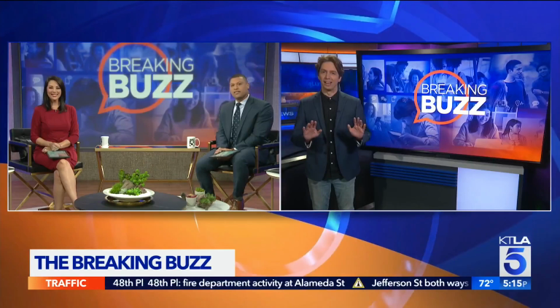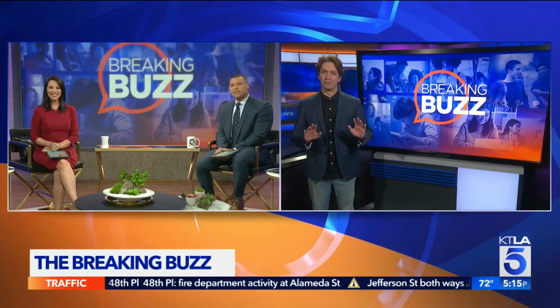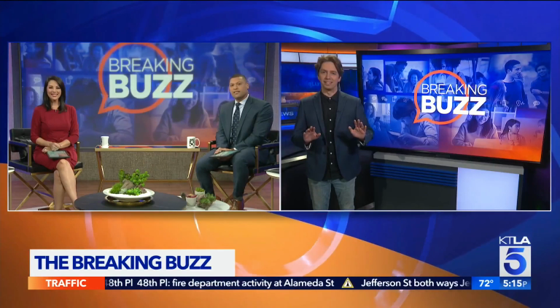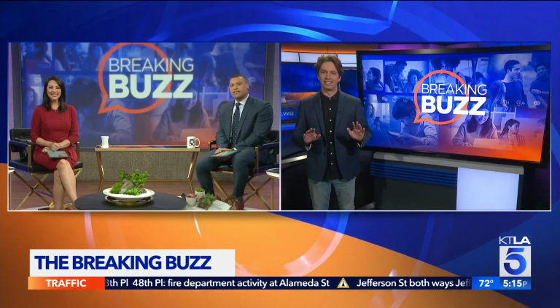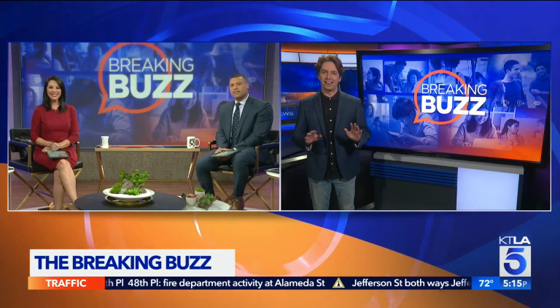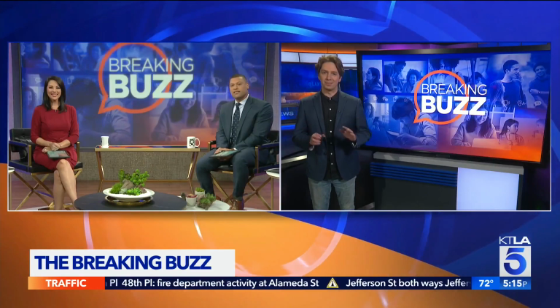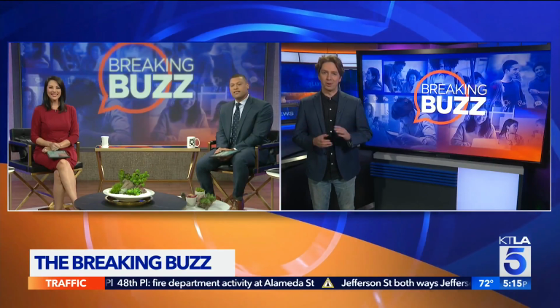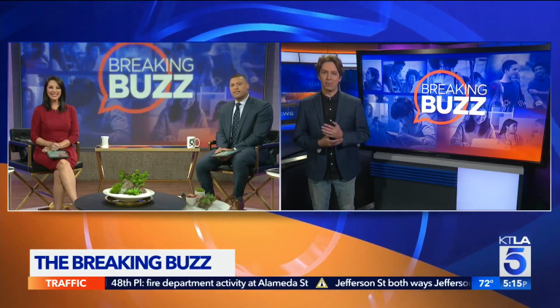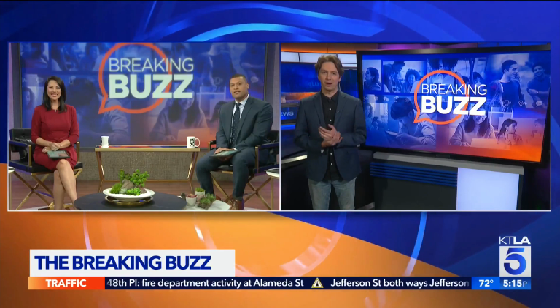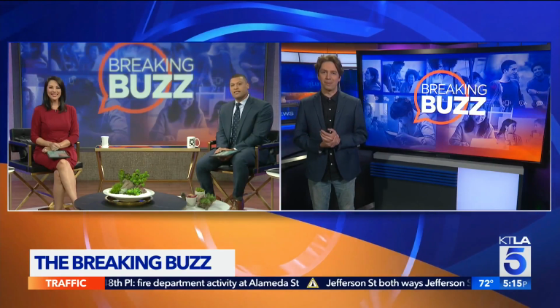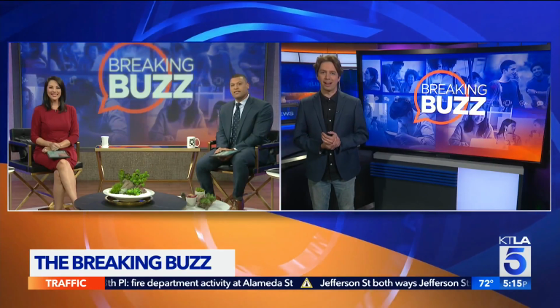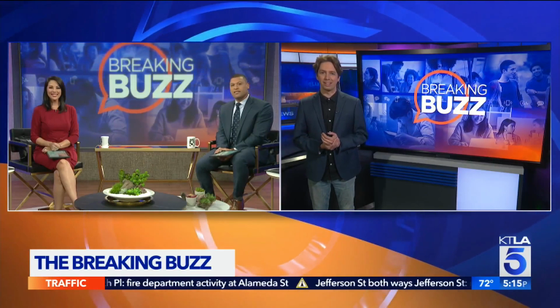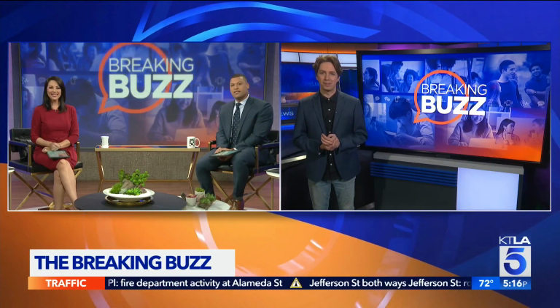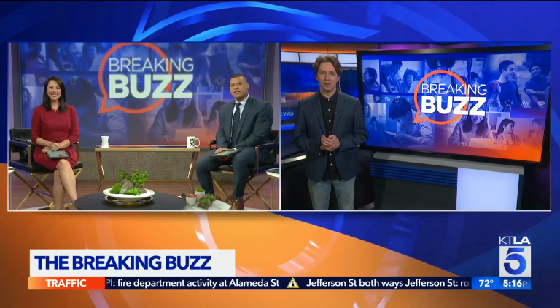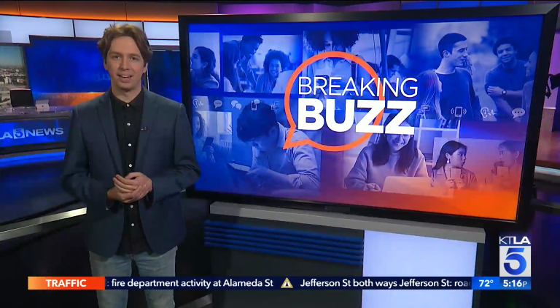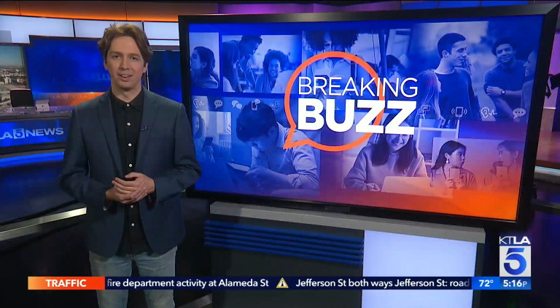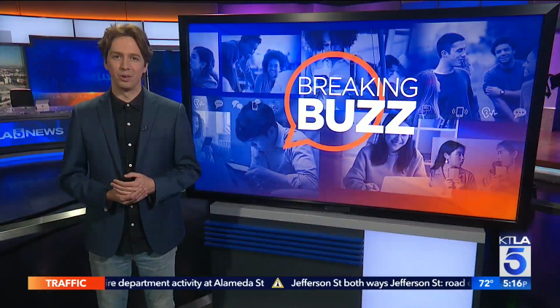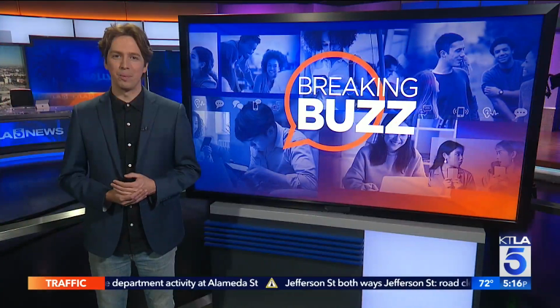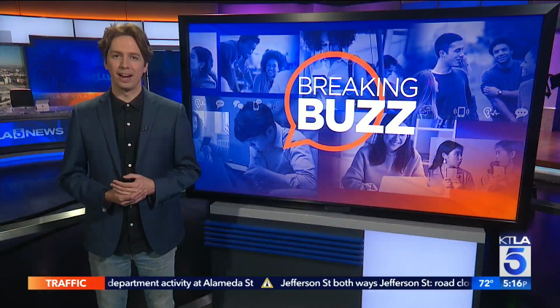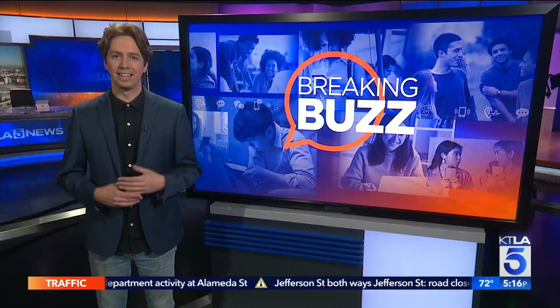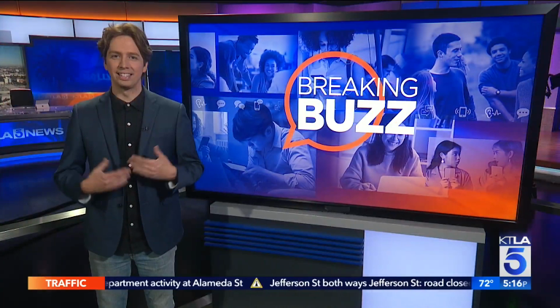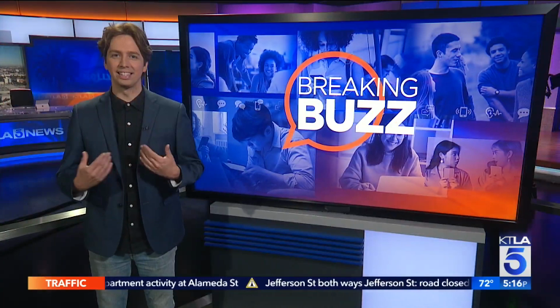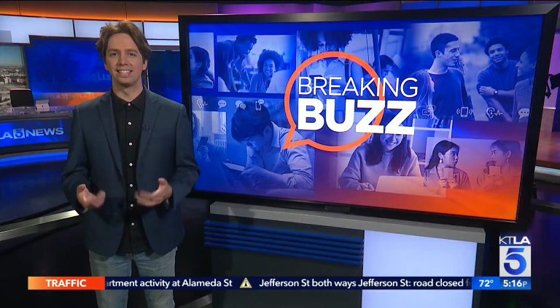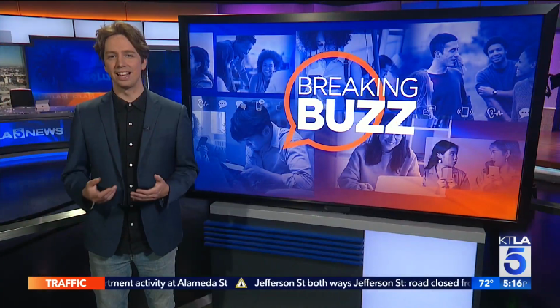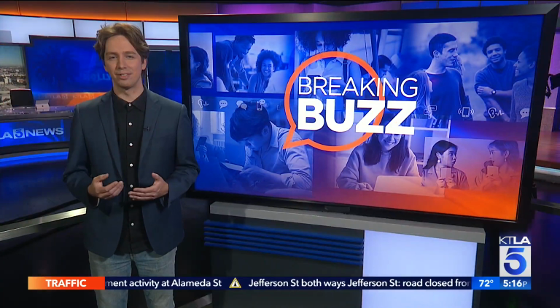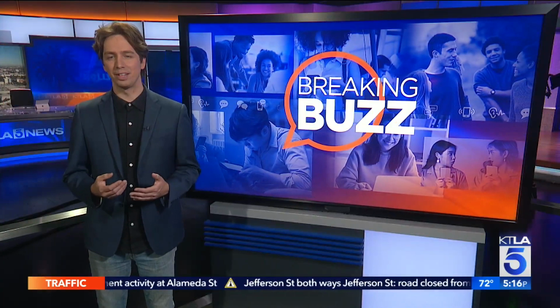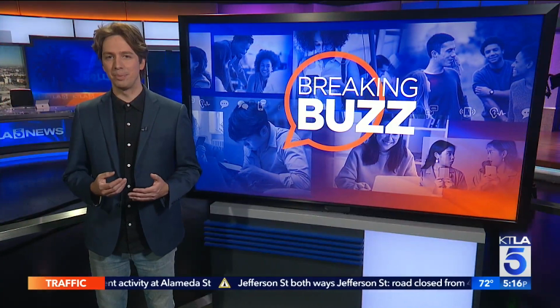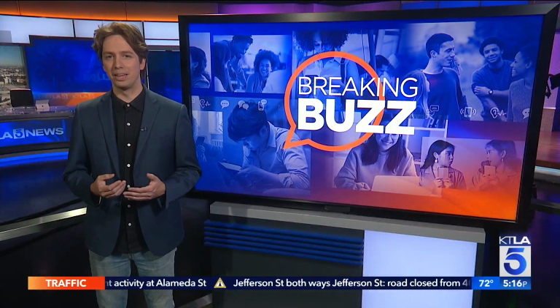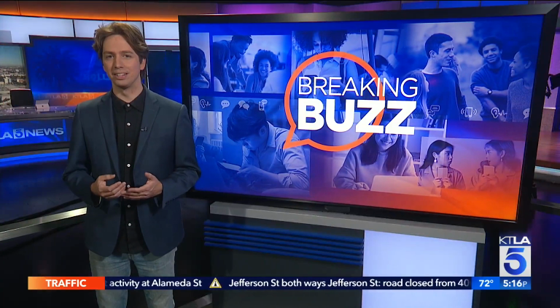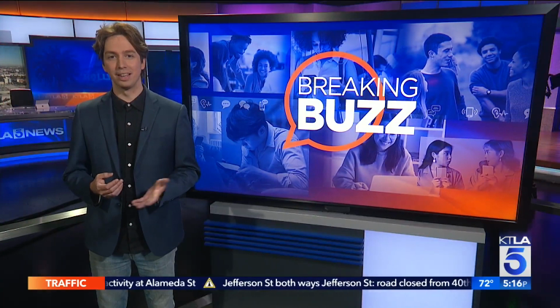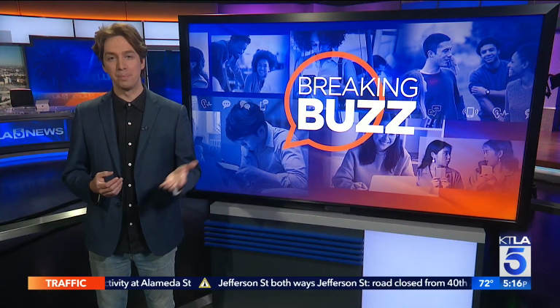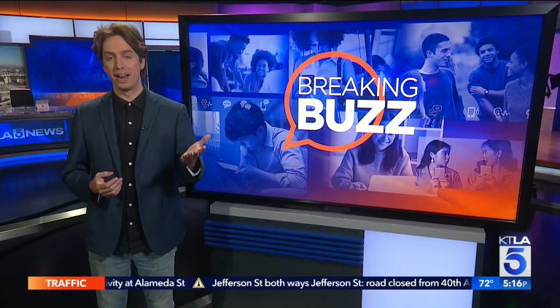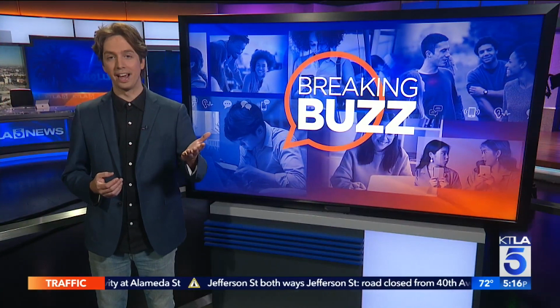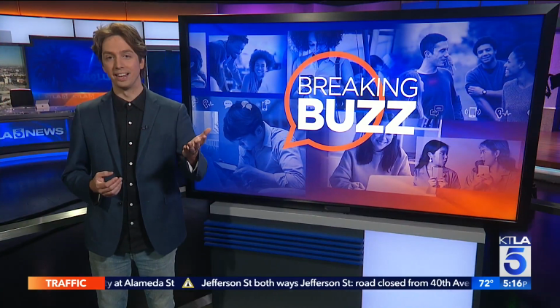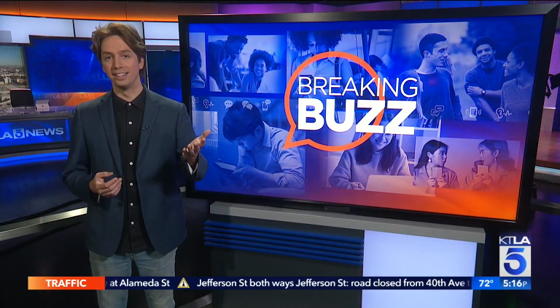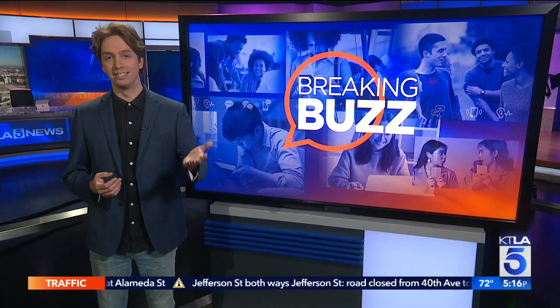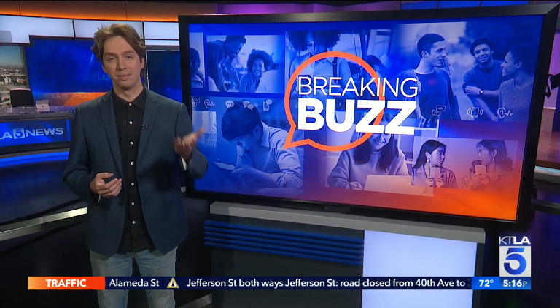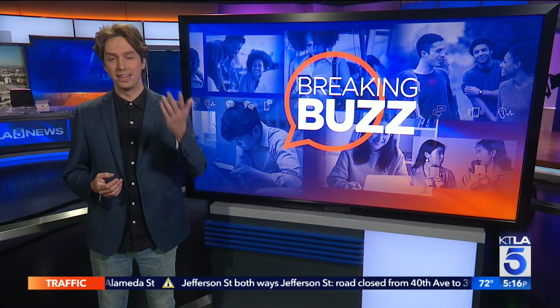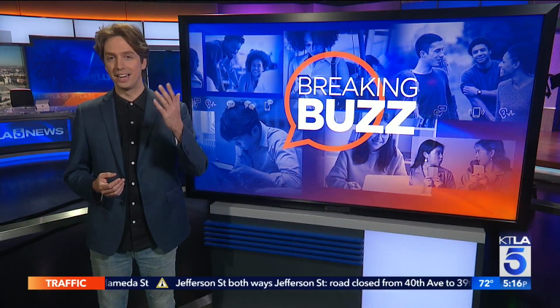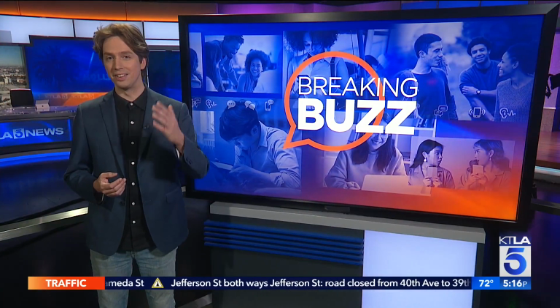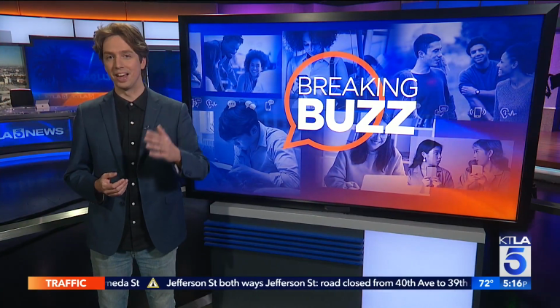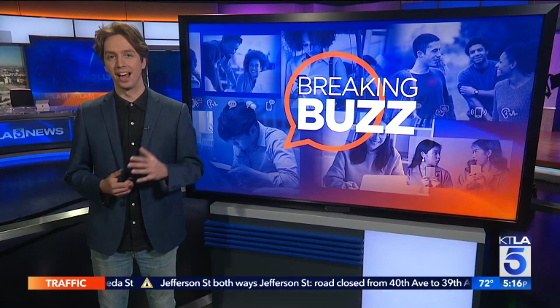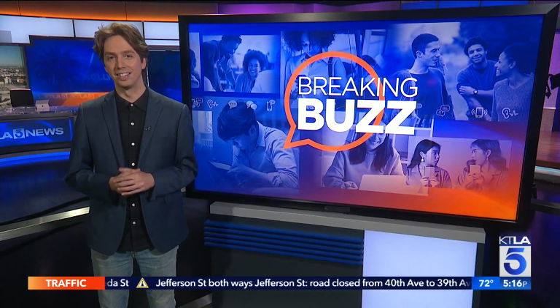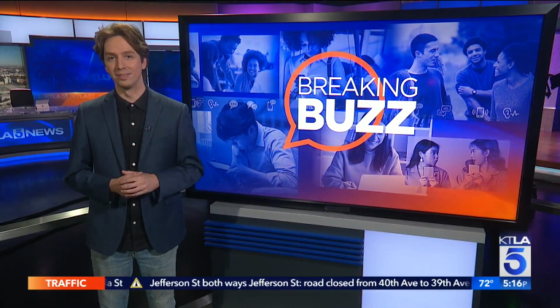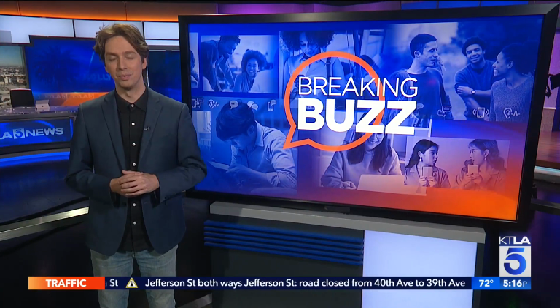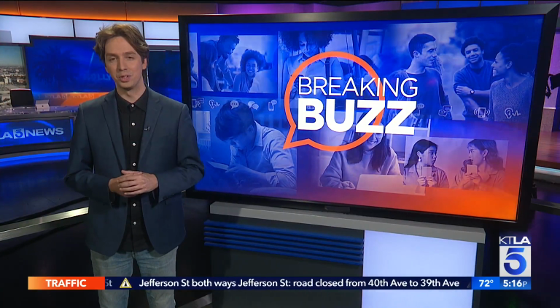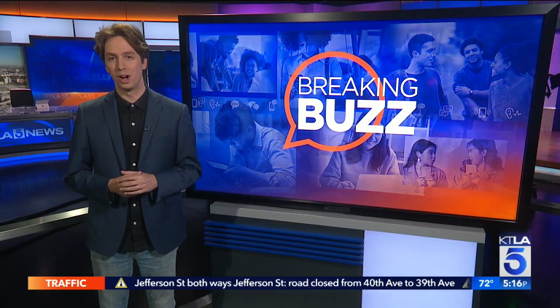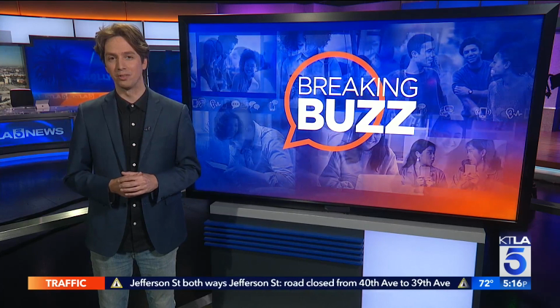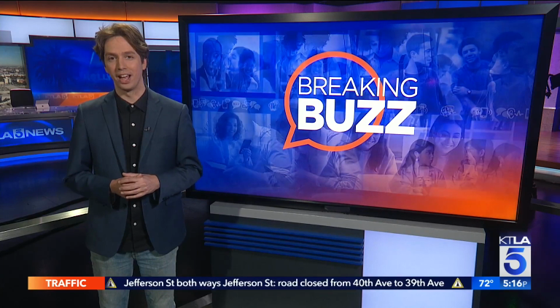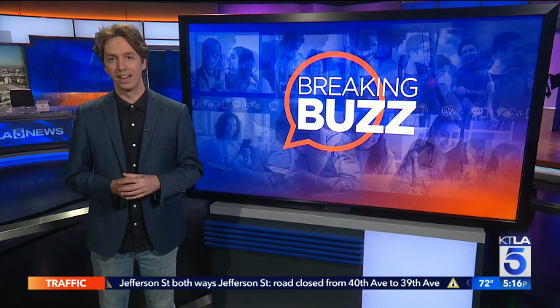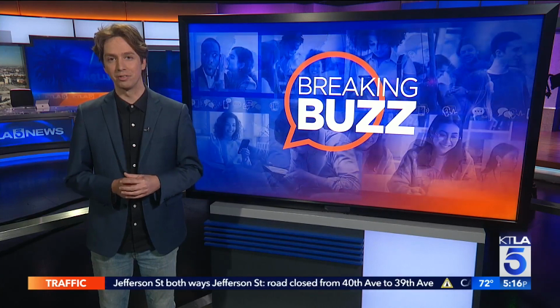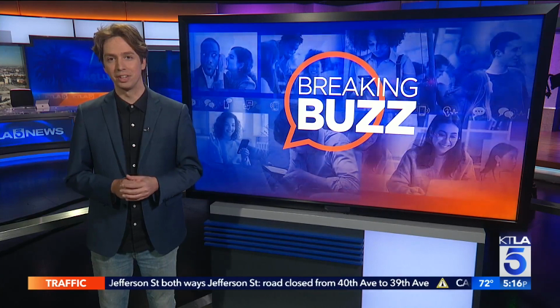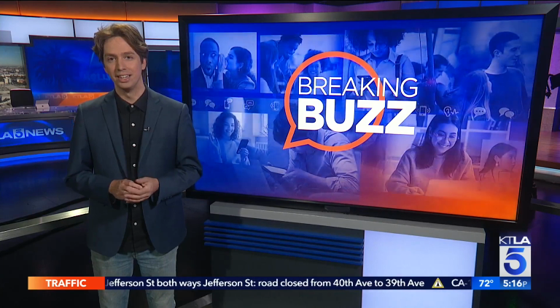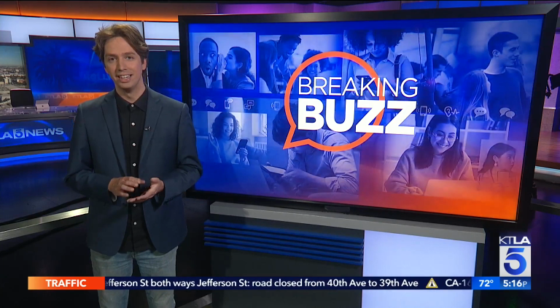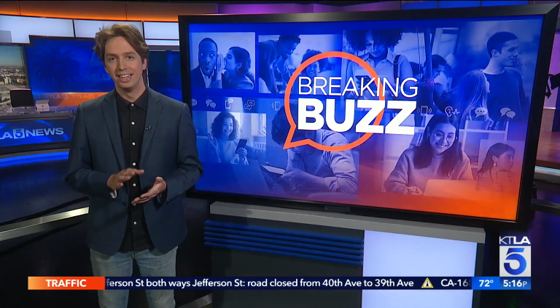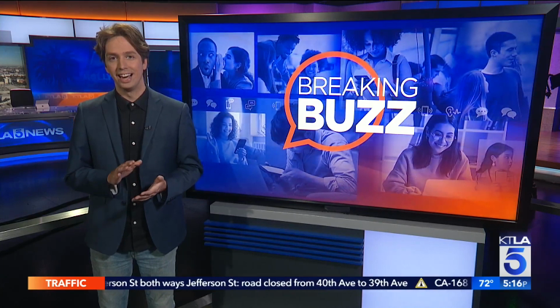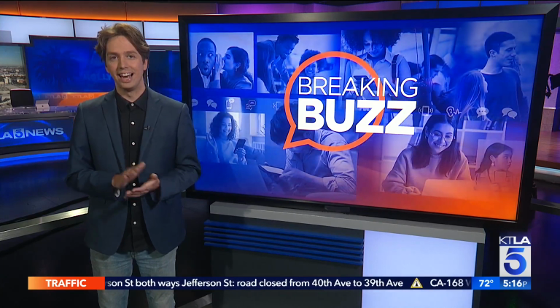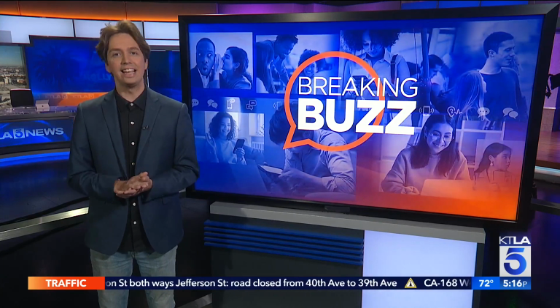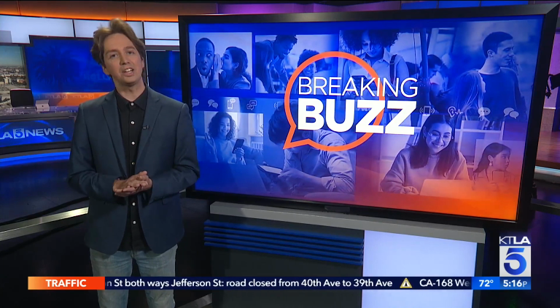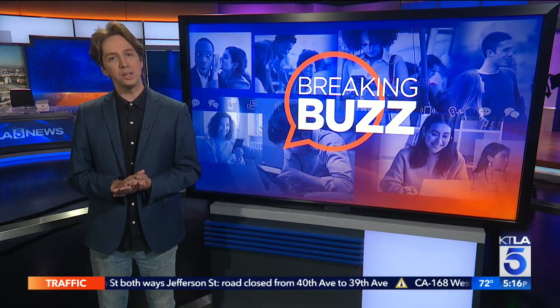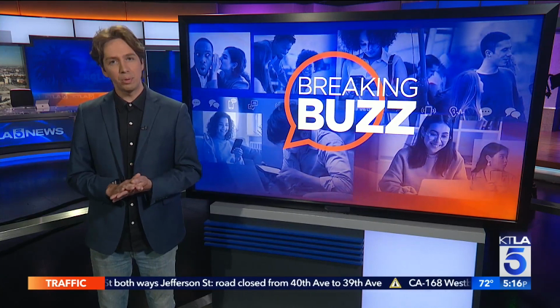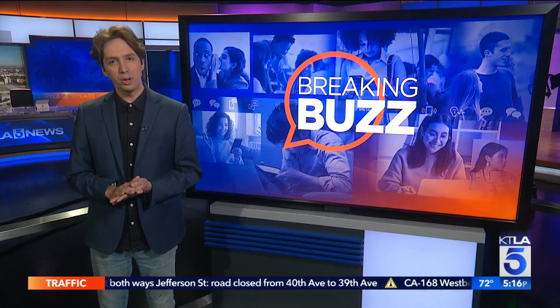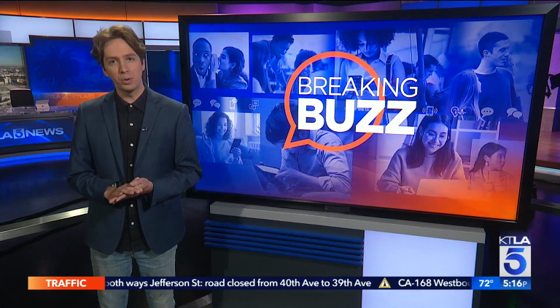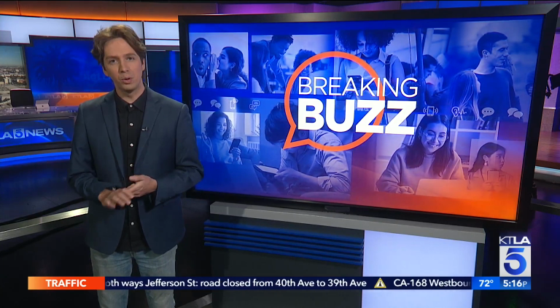In today's Robot Apocalypse Update, a robot has successfully peeled a banana. We did it, you guys — we solved life. It's actually pretty cool.